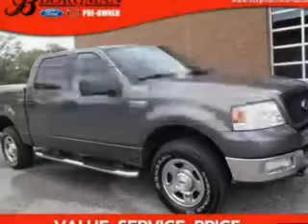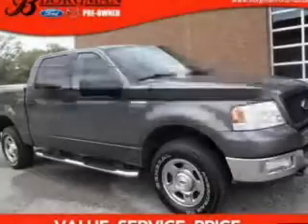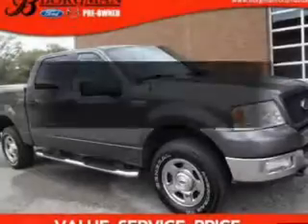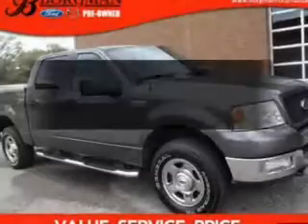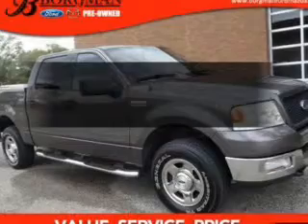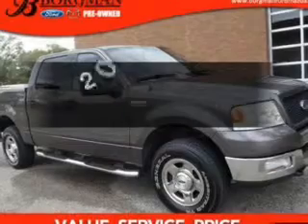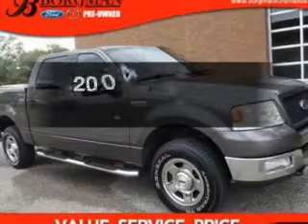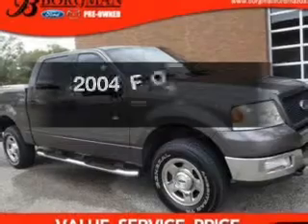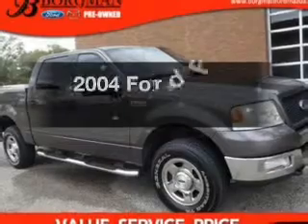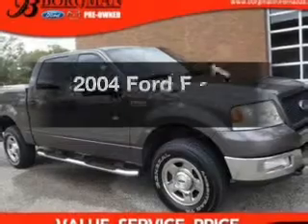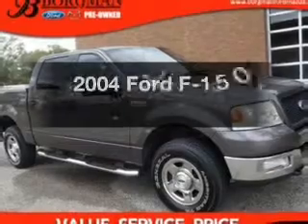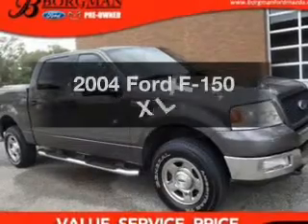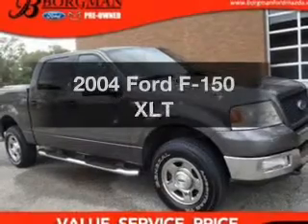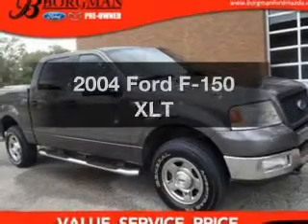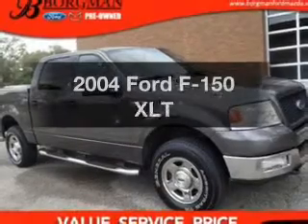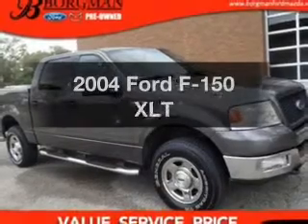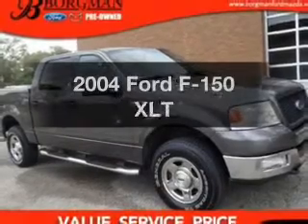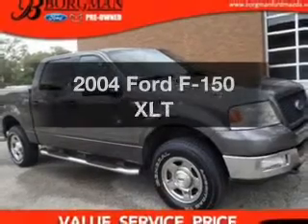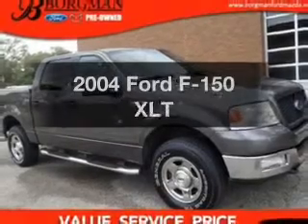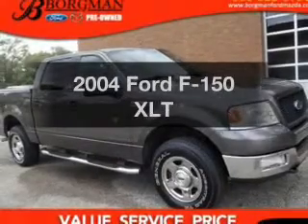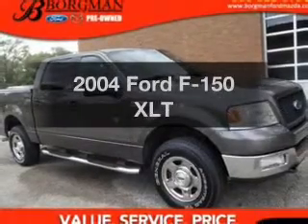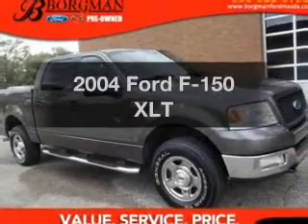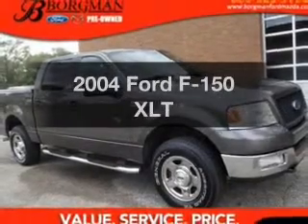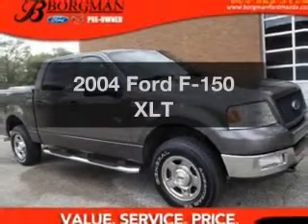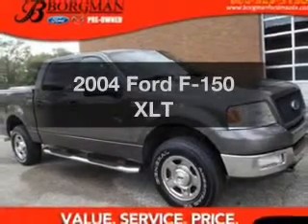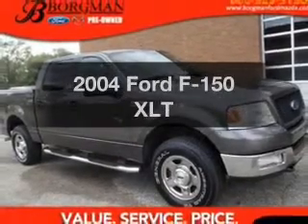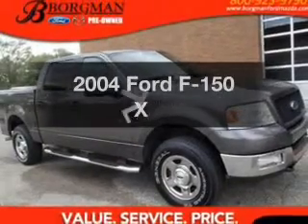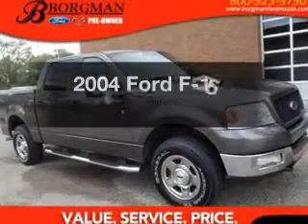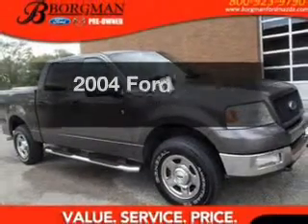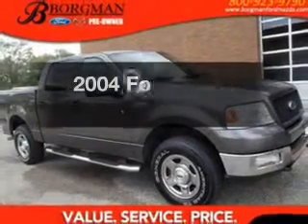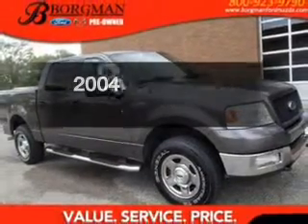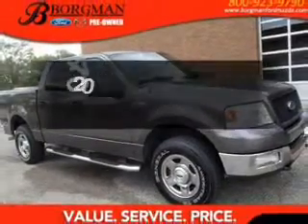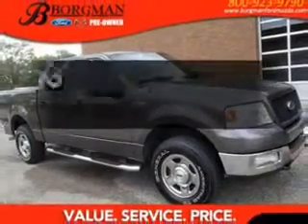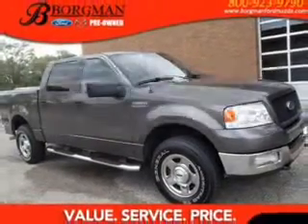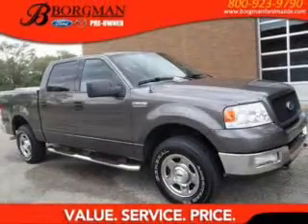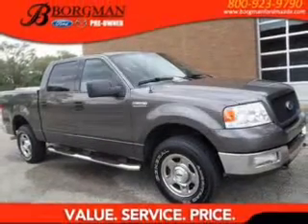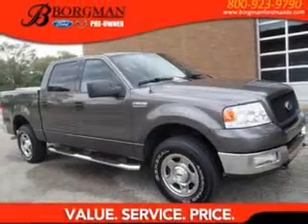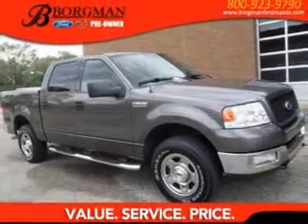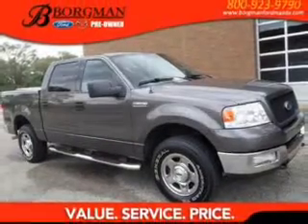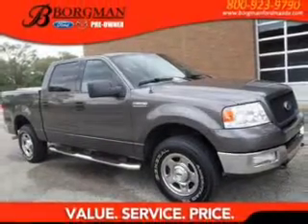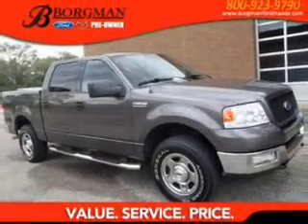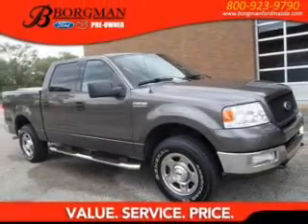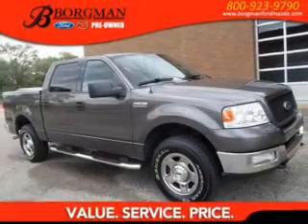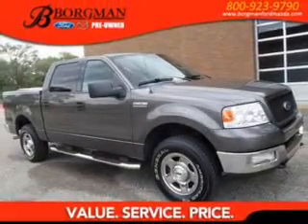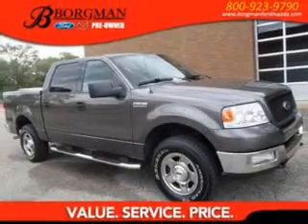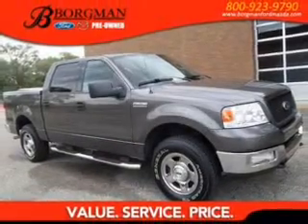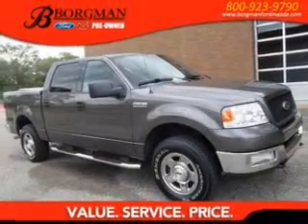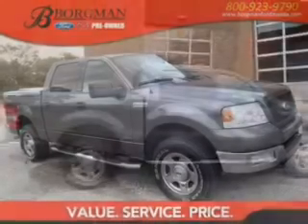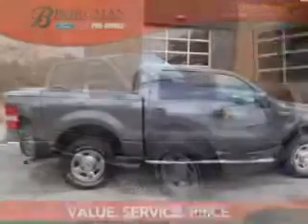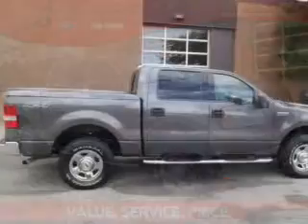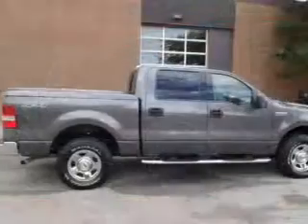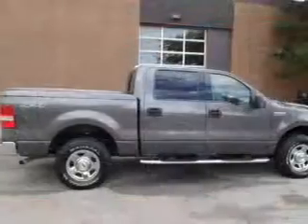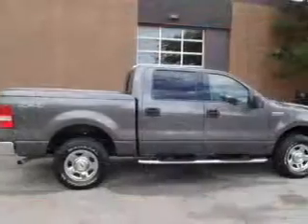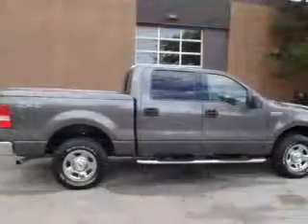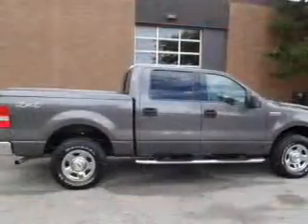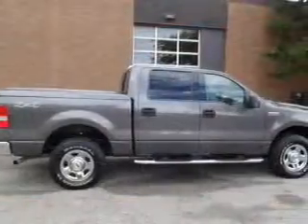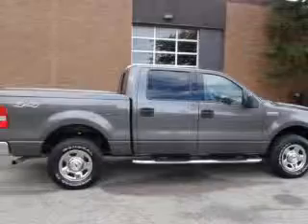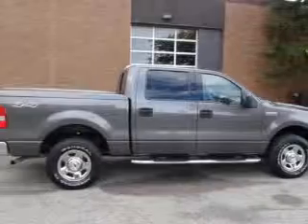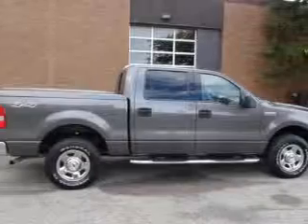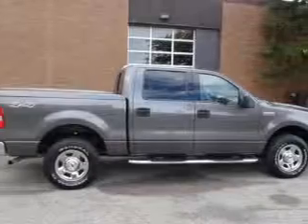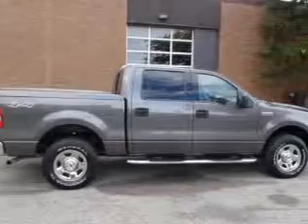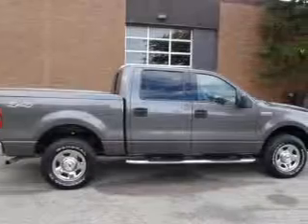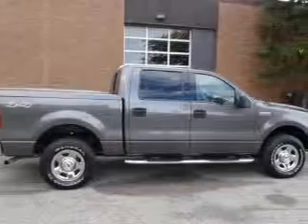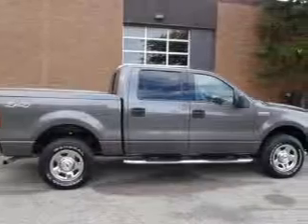Get noticed in this 2004 Ford F-150. Find everything you want in a ride under one roof.